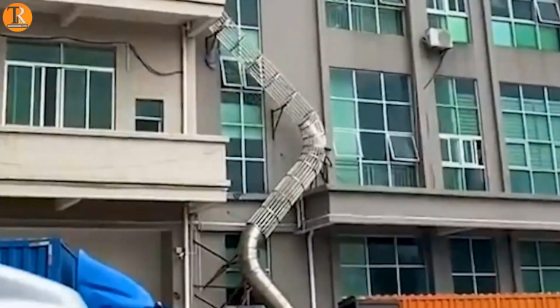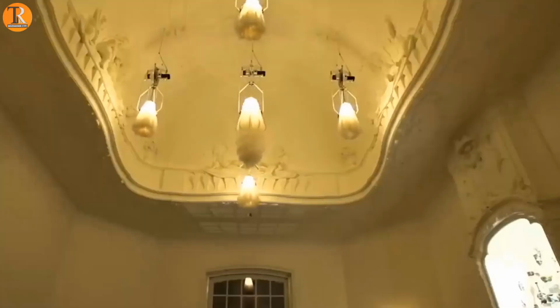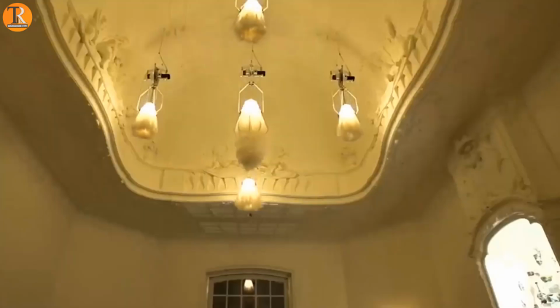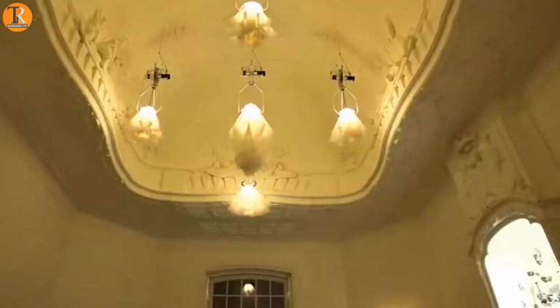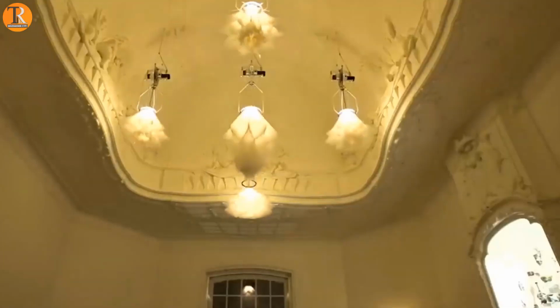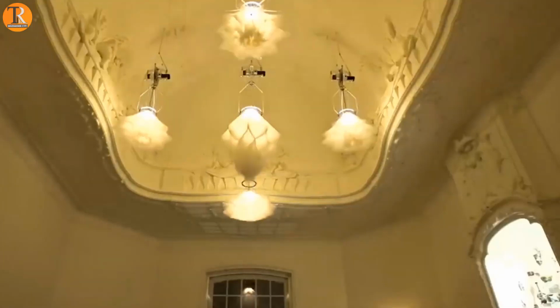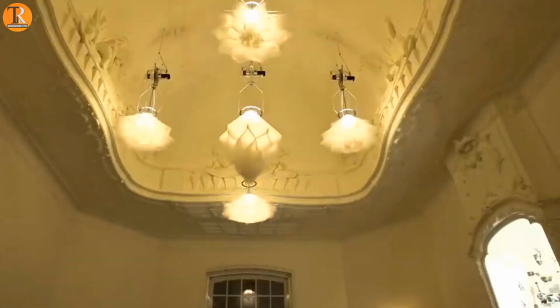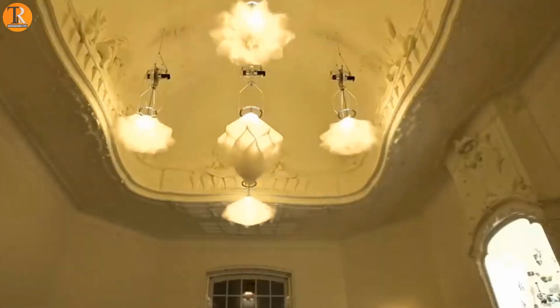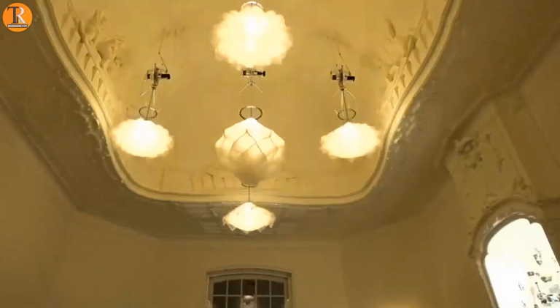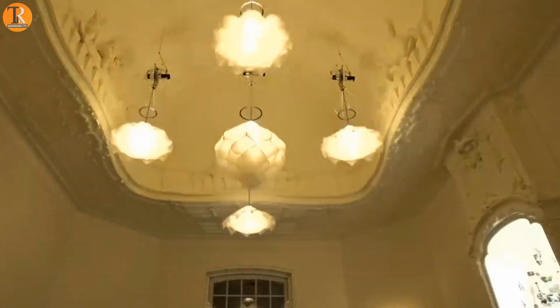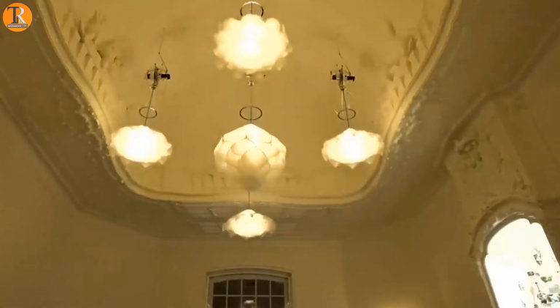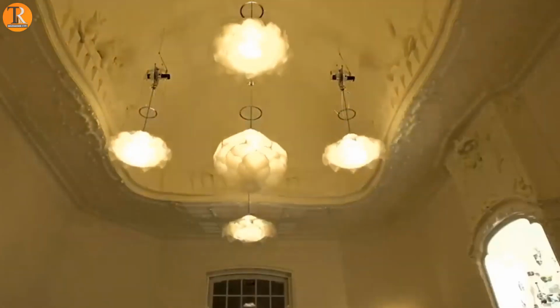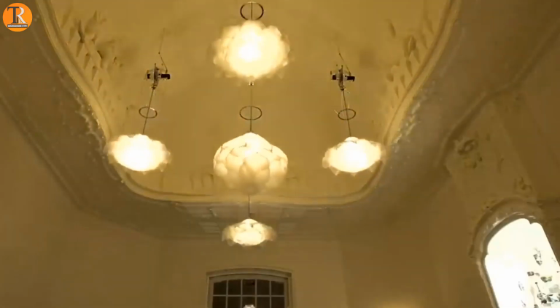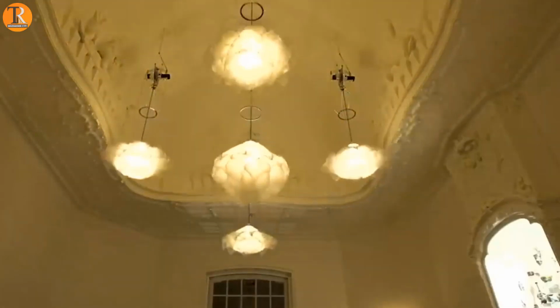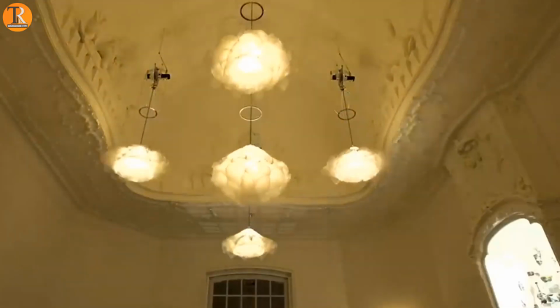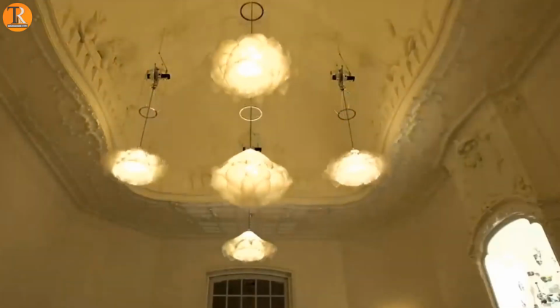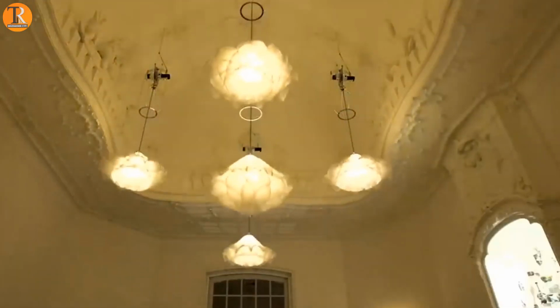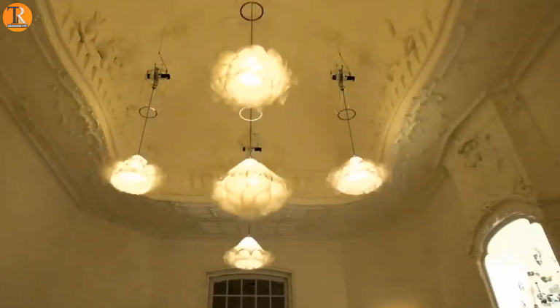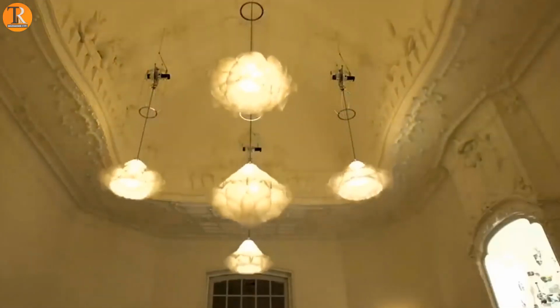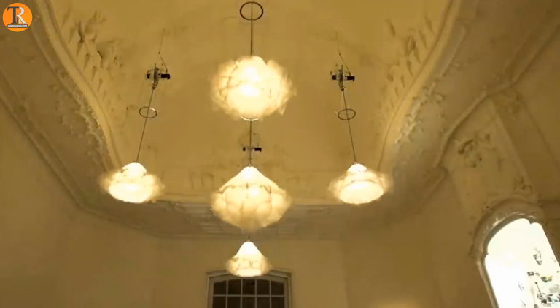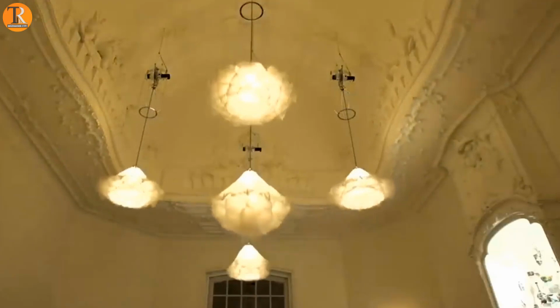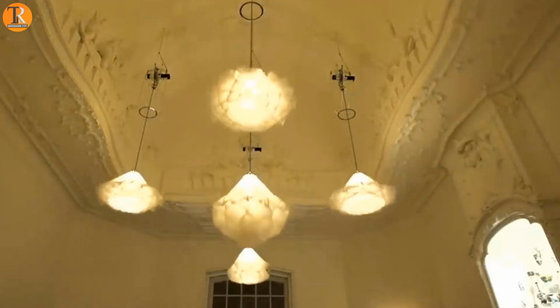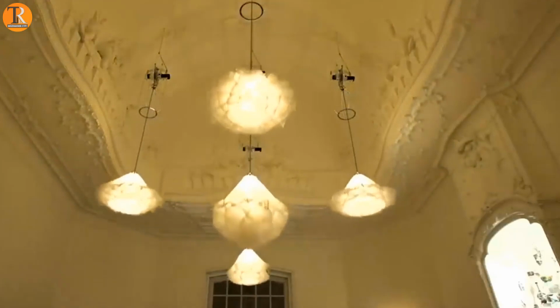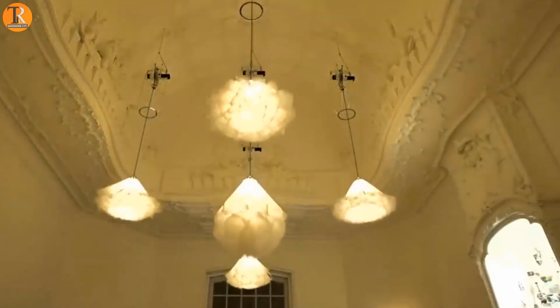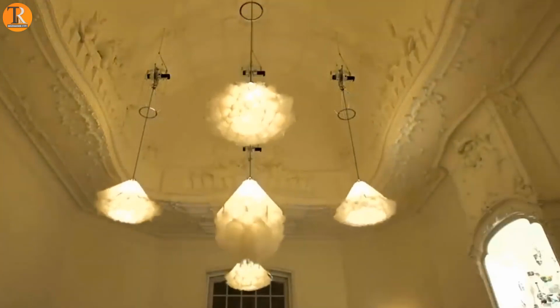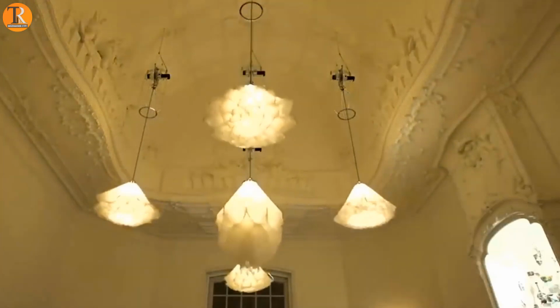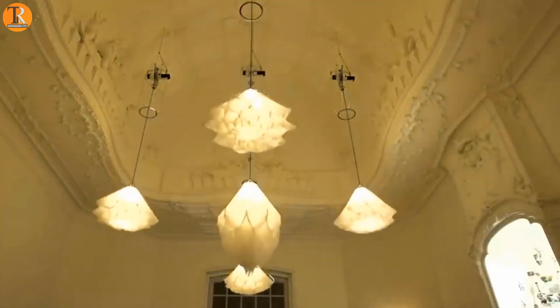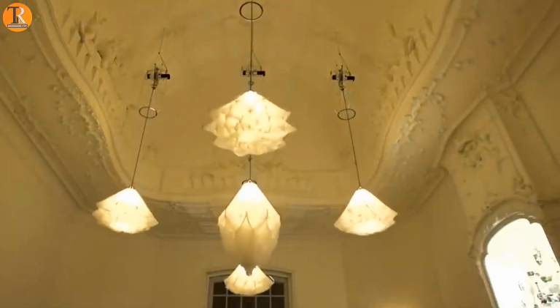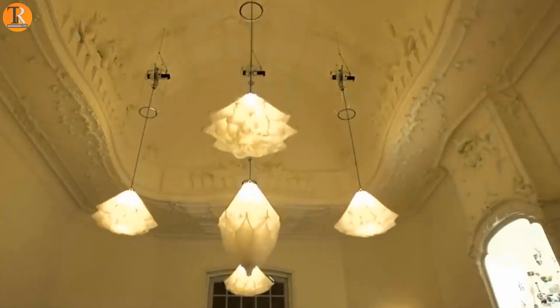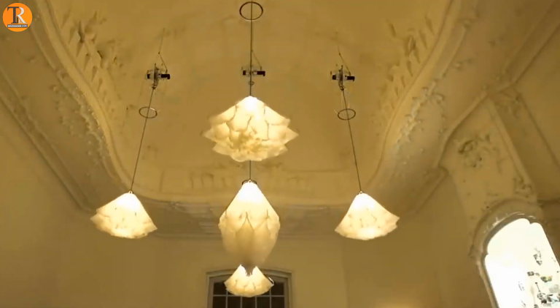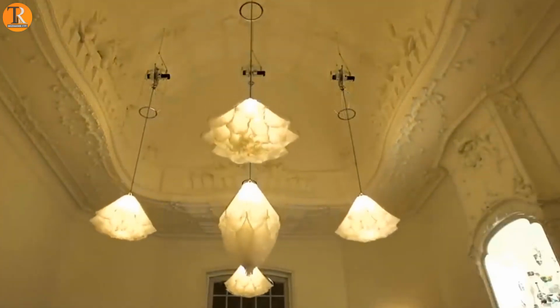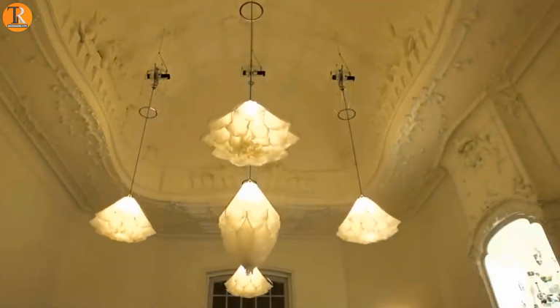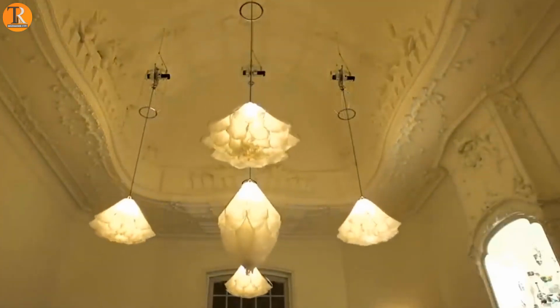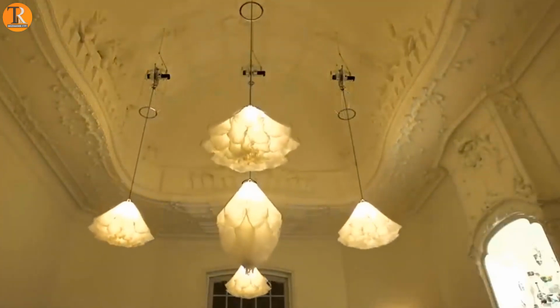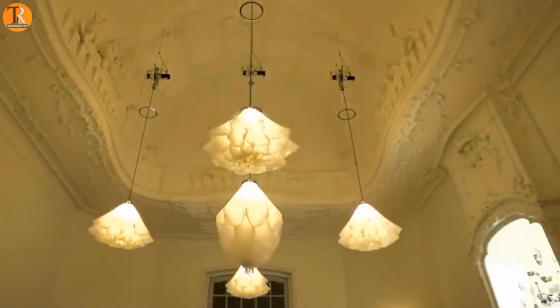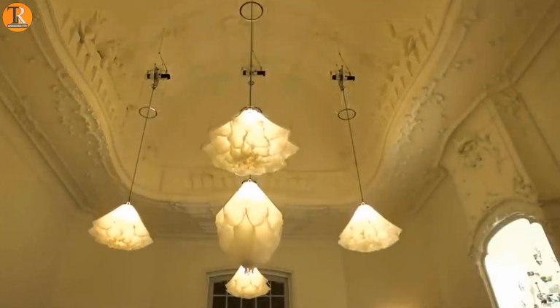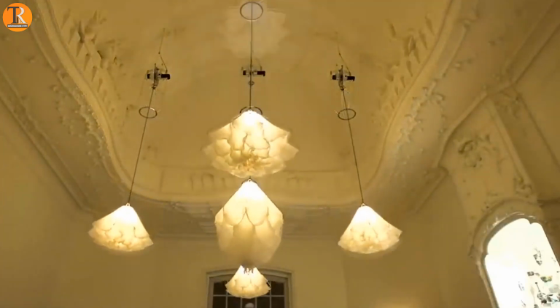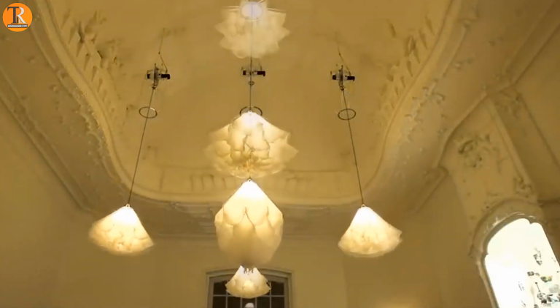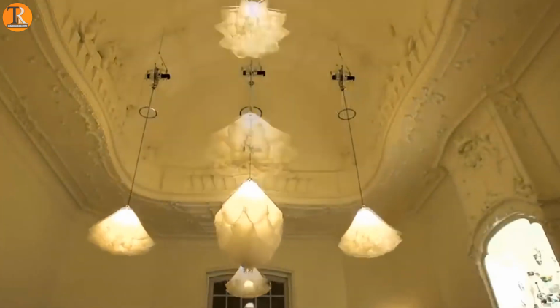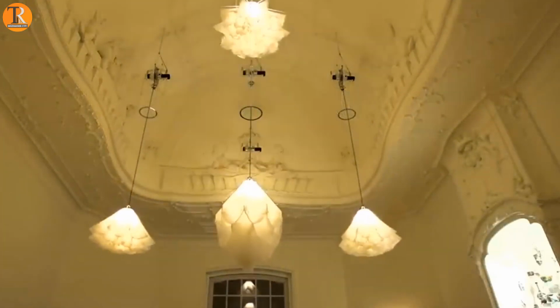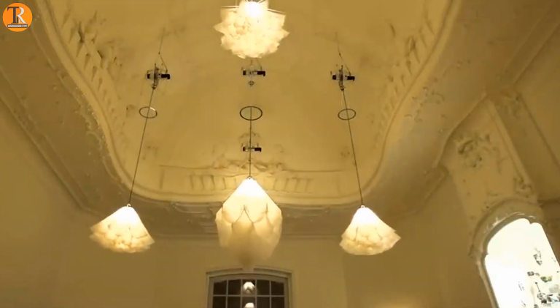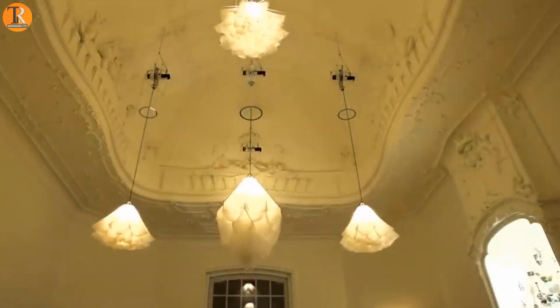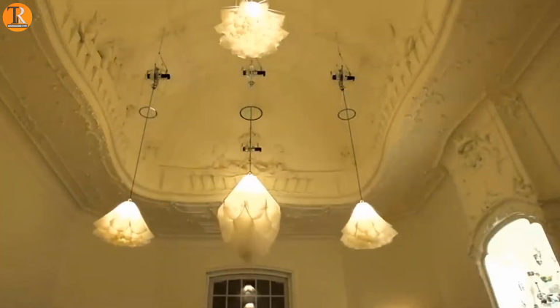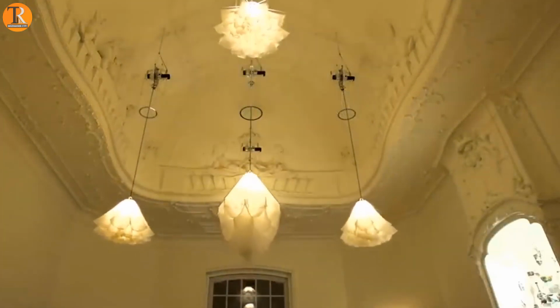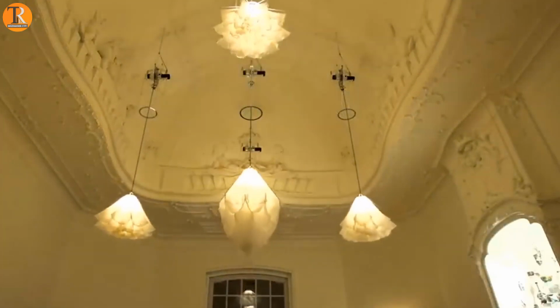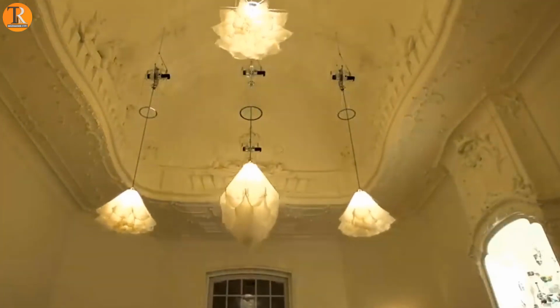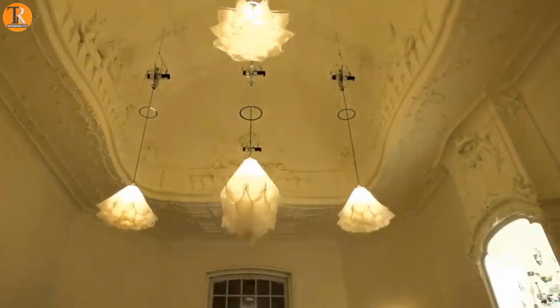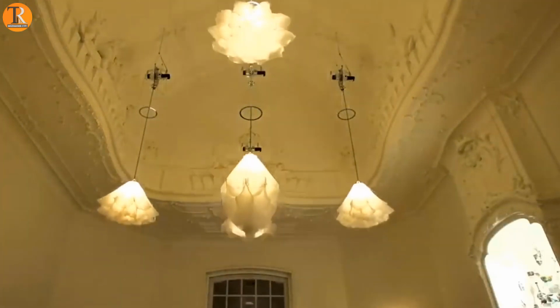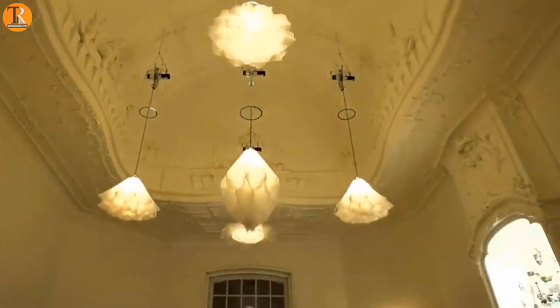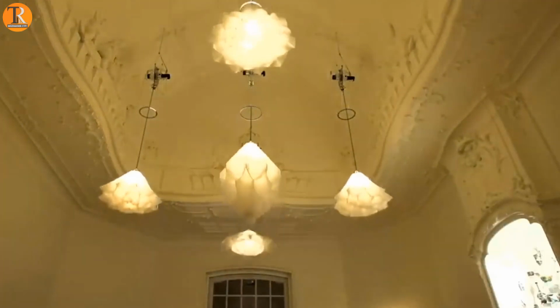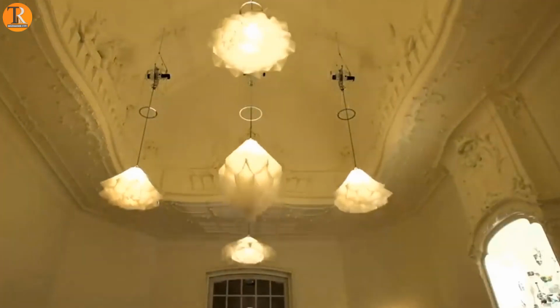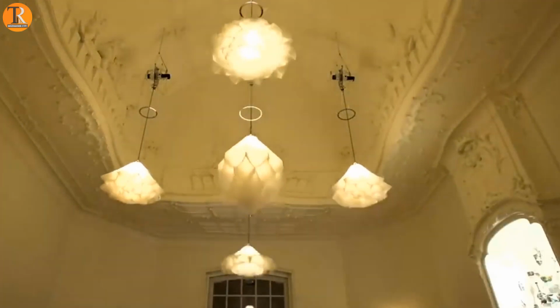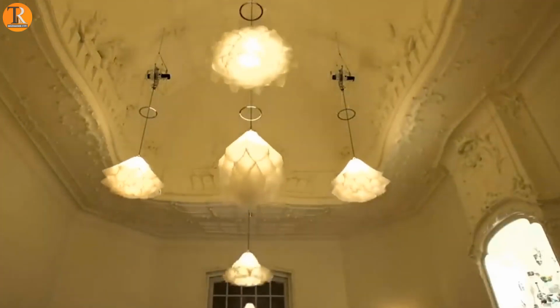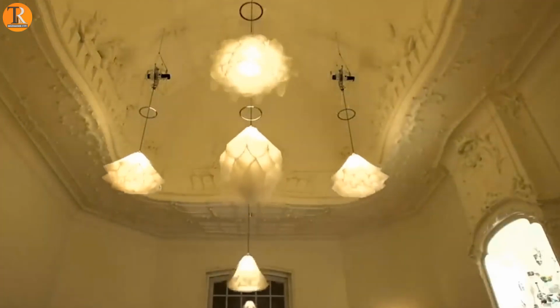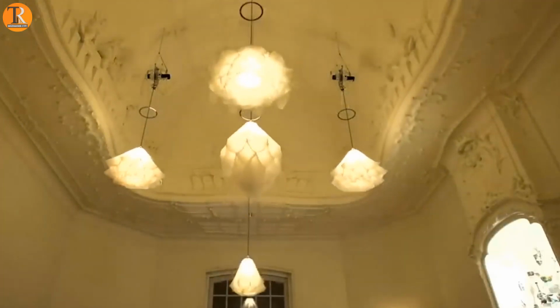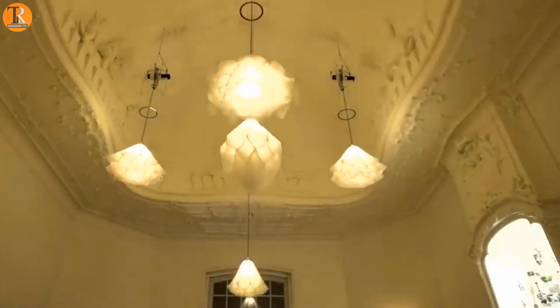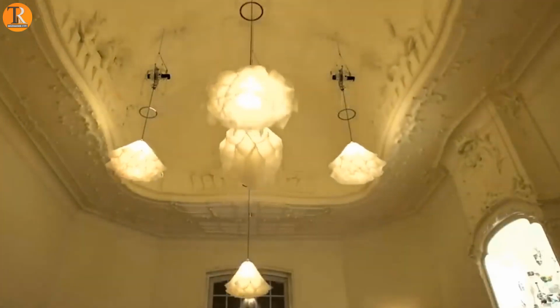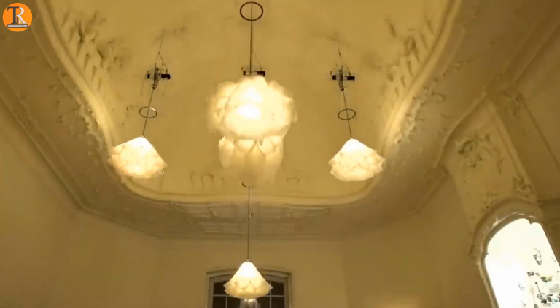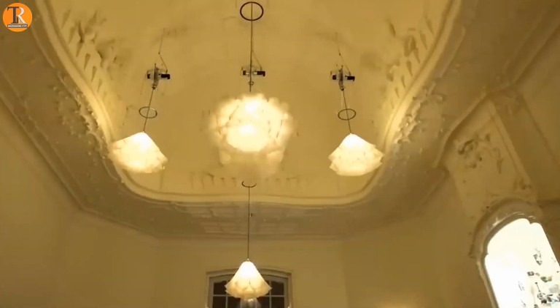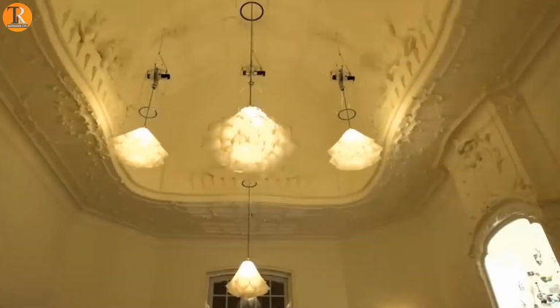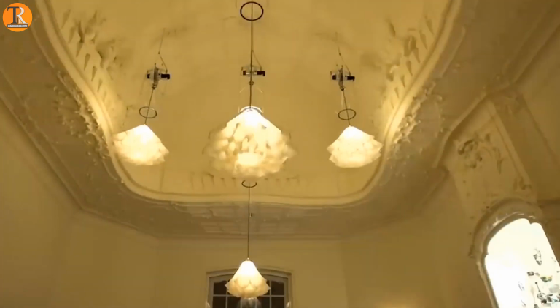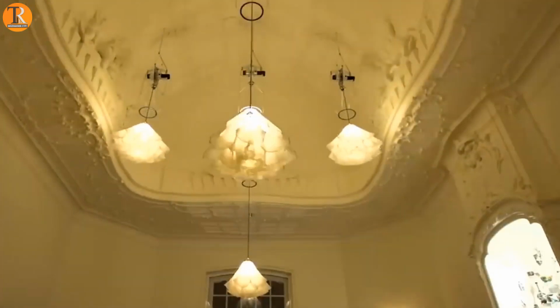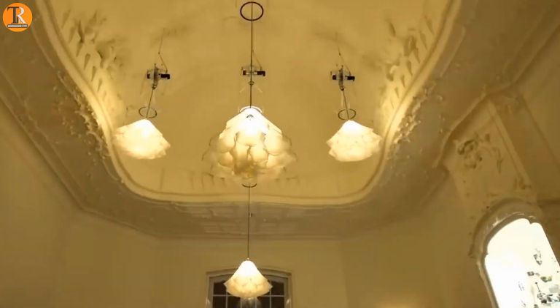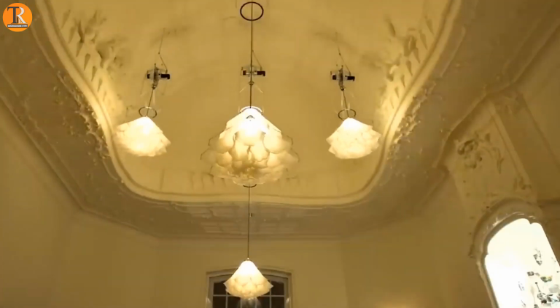Make your lights like little living jellyfish with these switch-like lamps. They can adjust the brightness automatically.